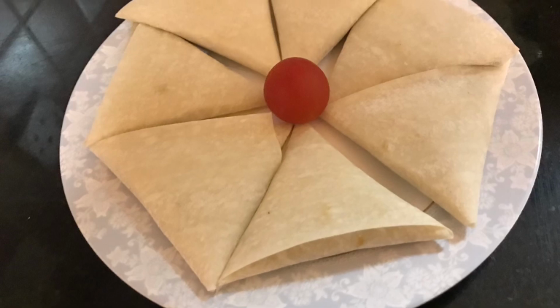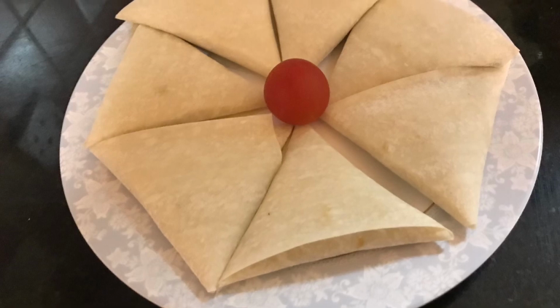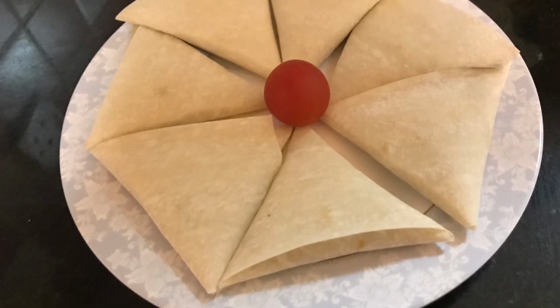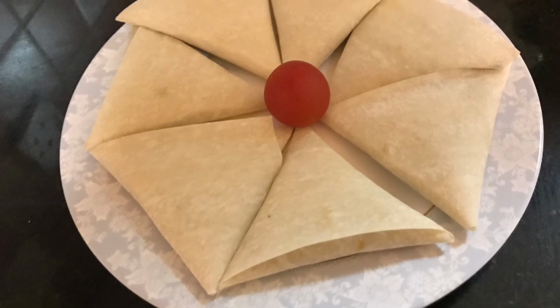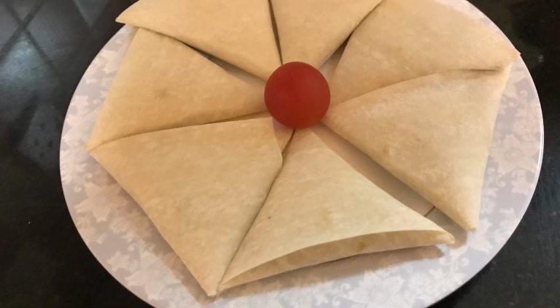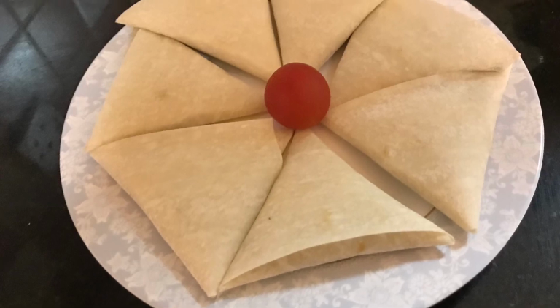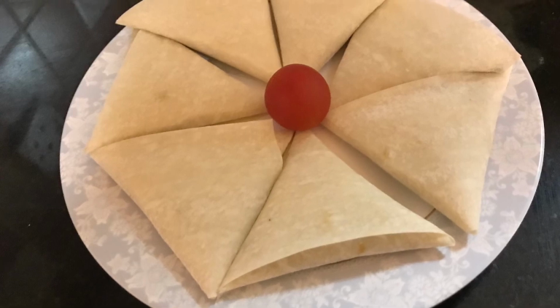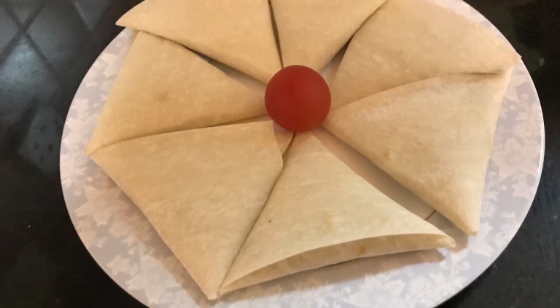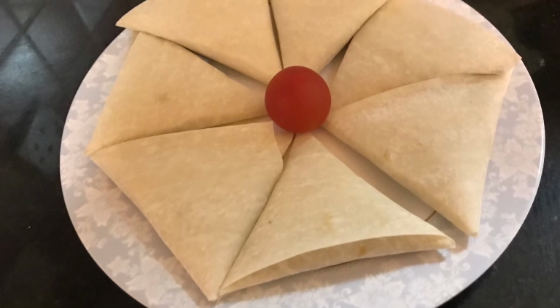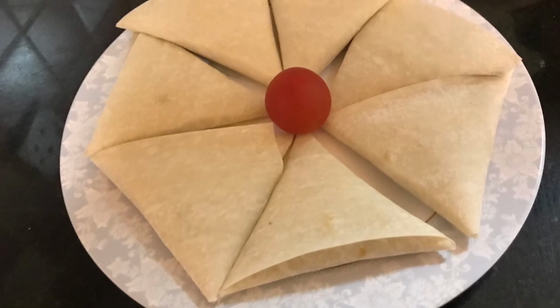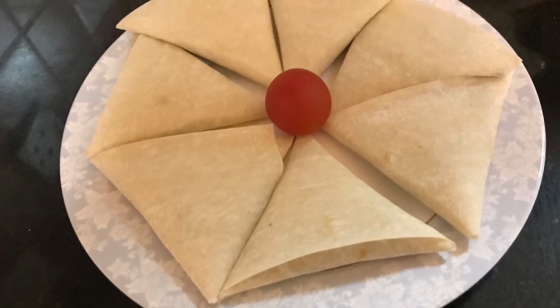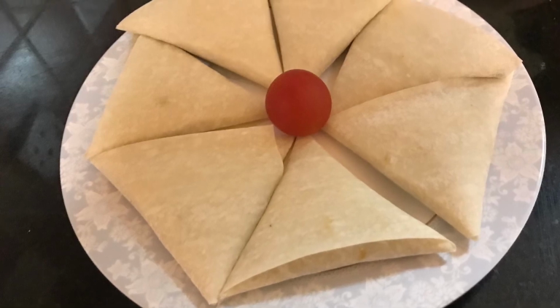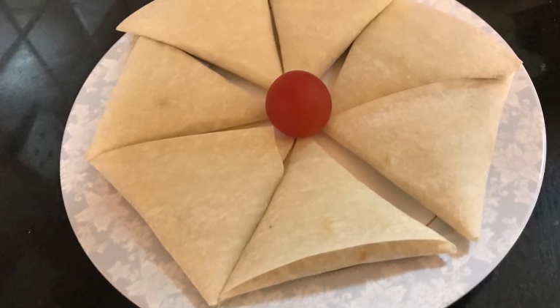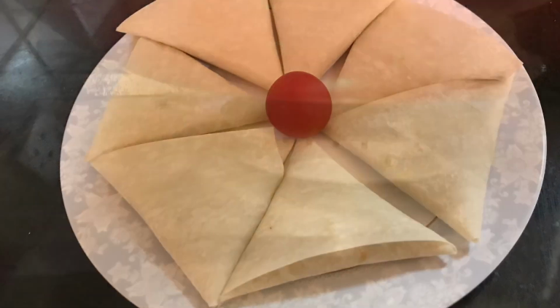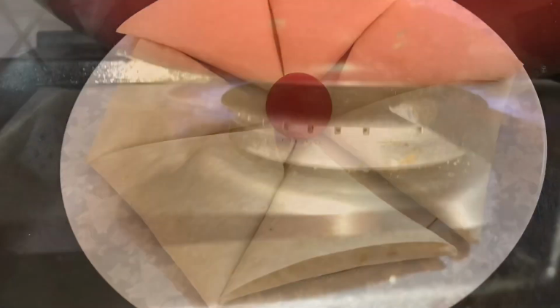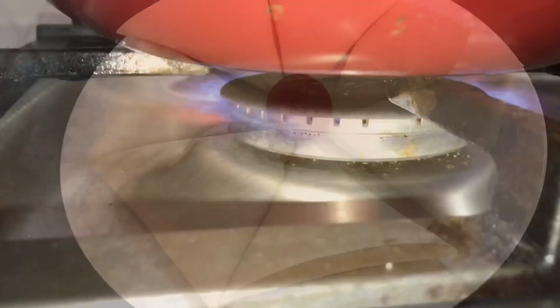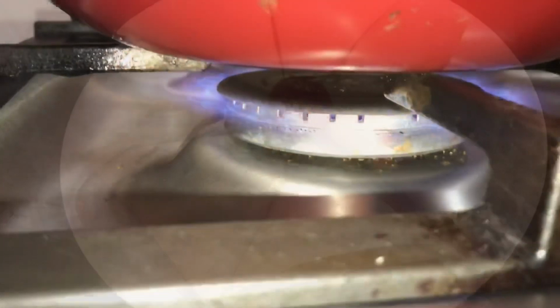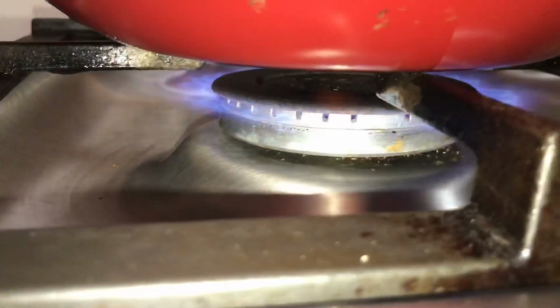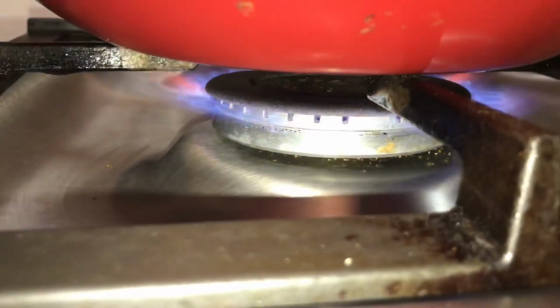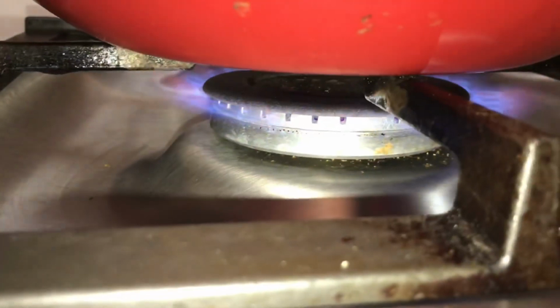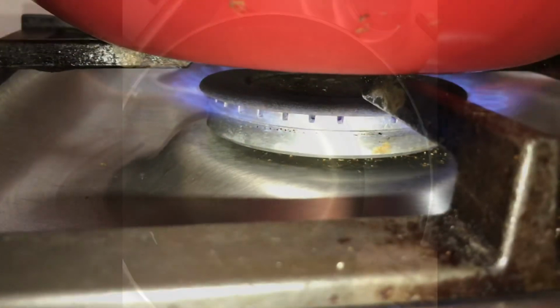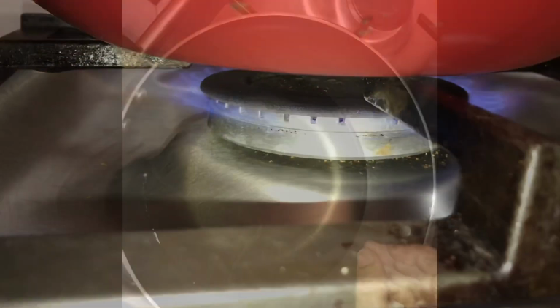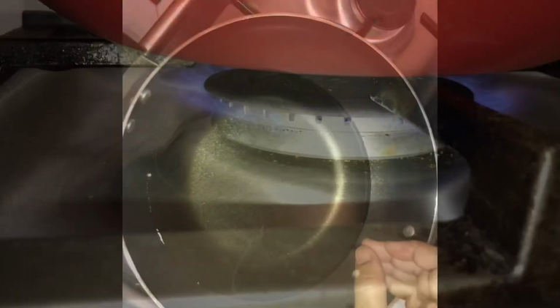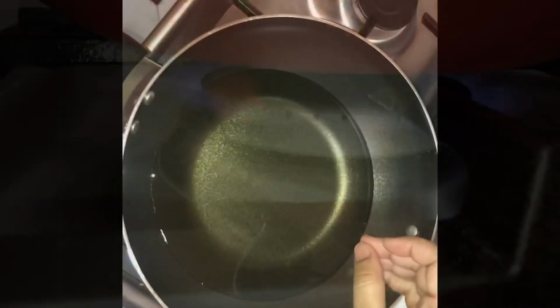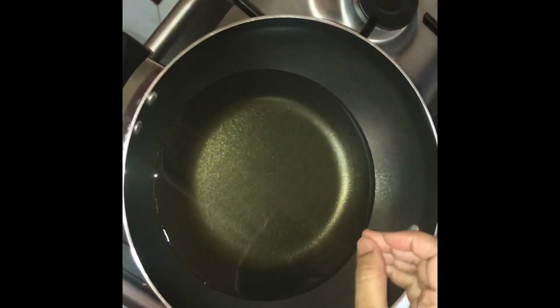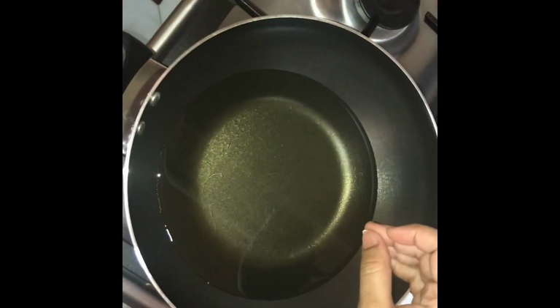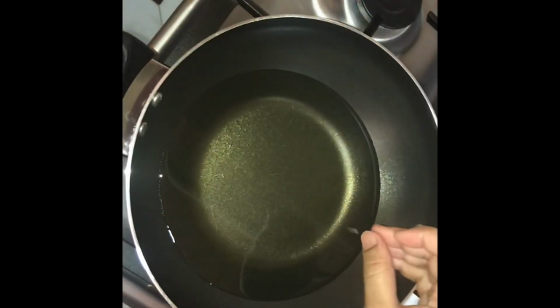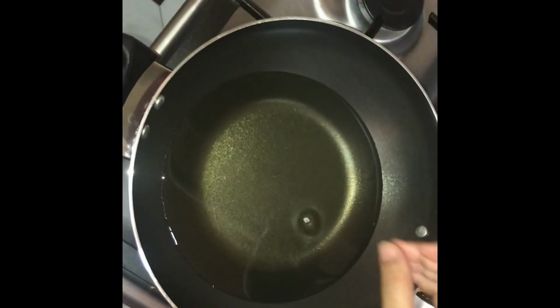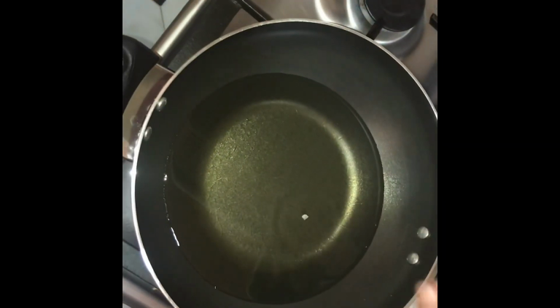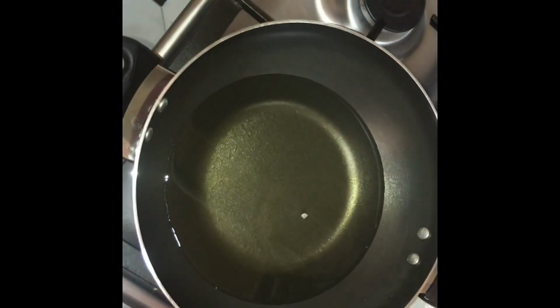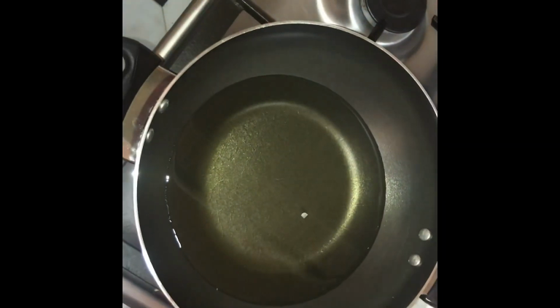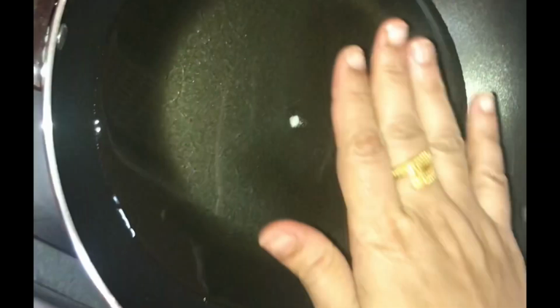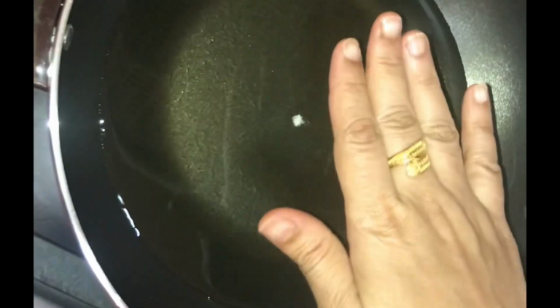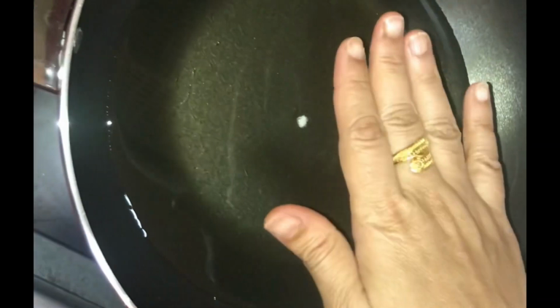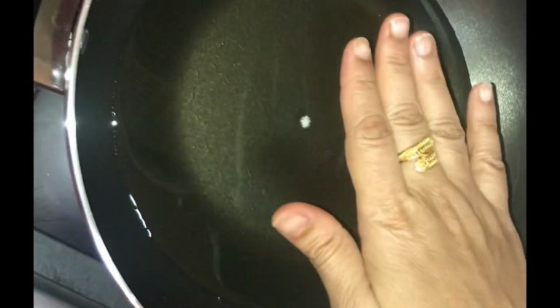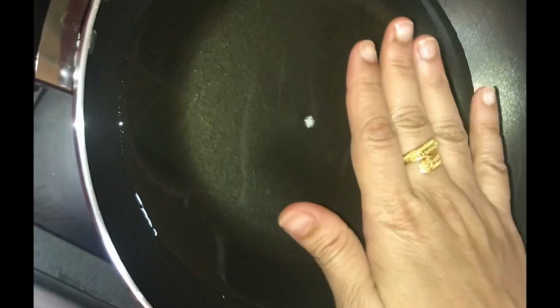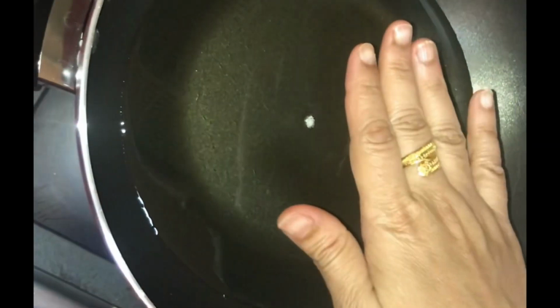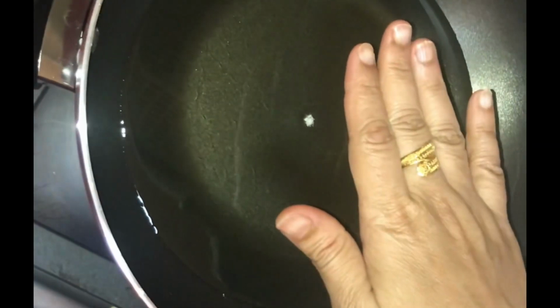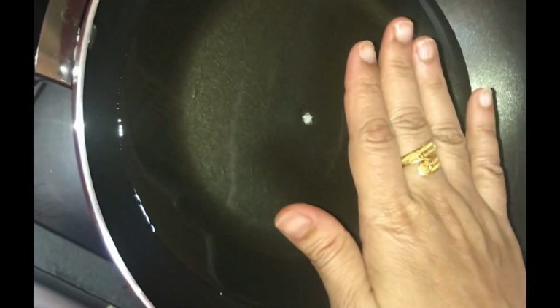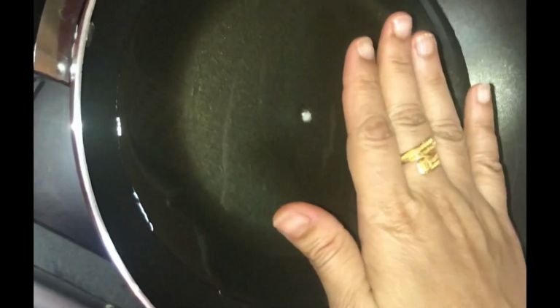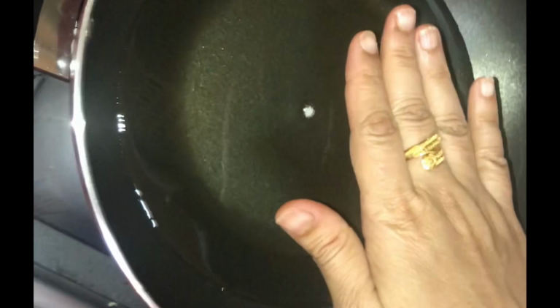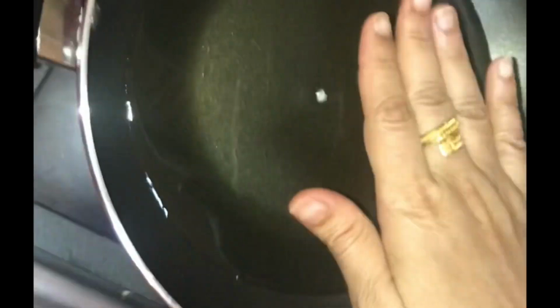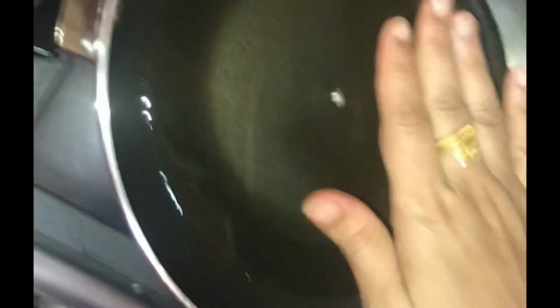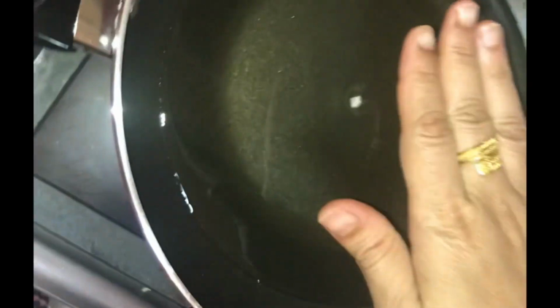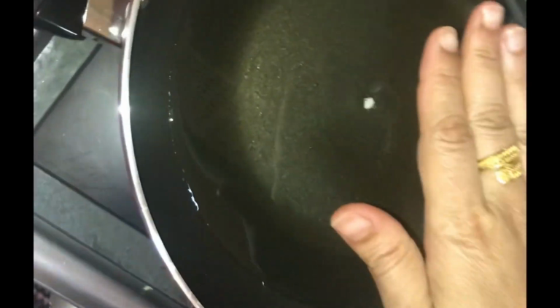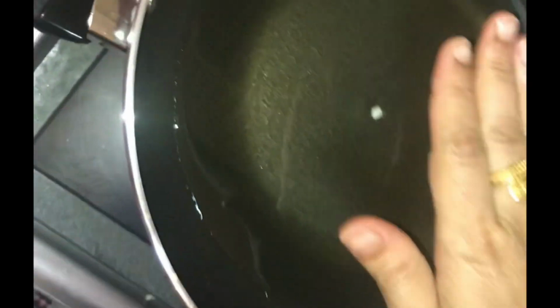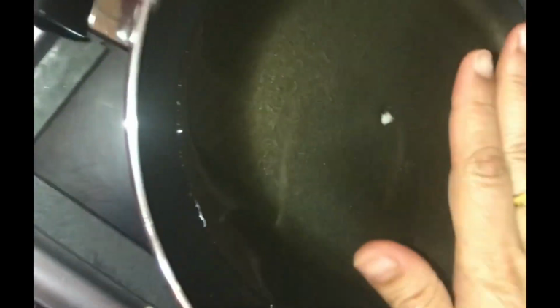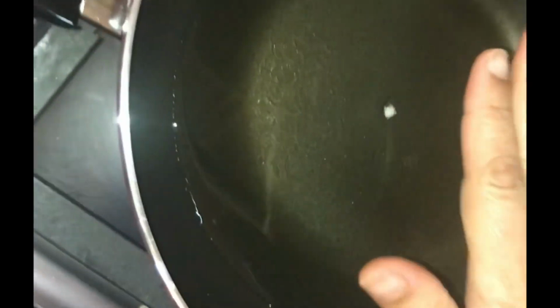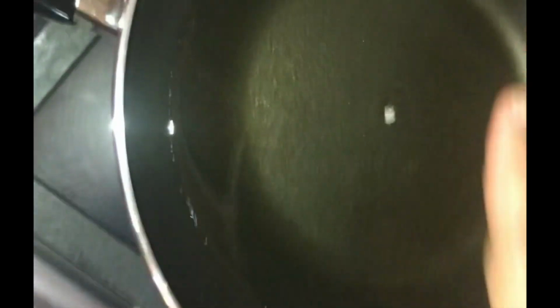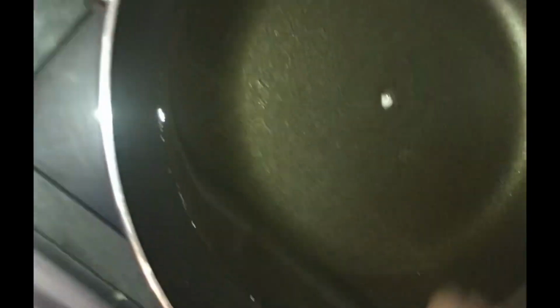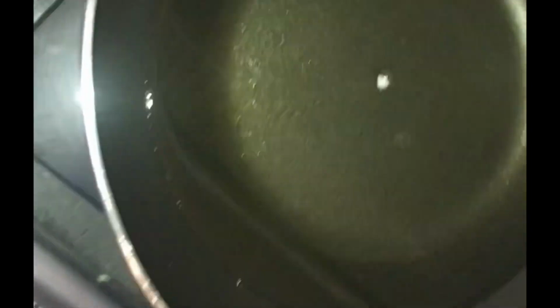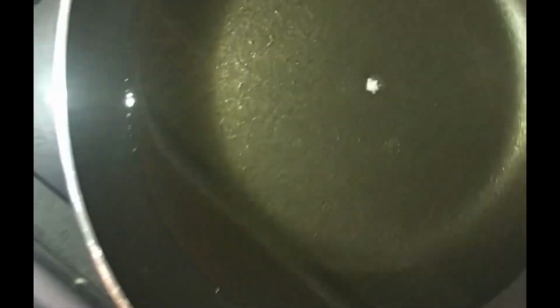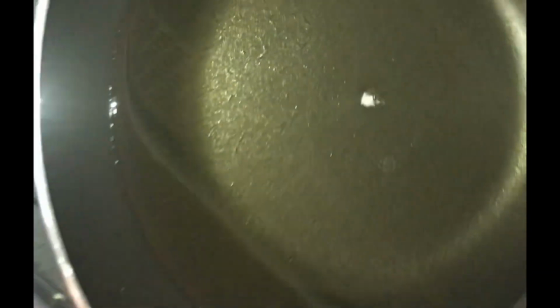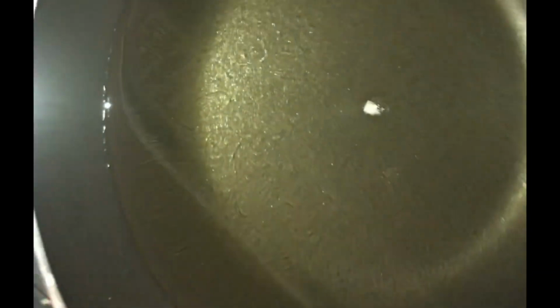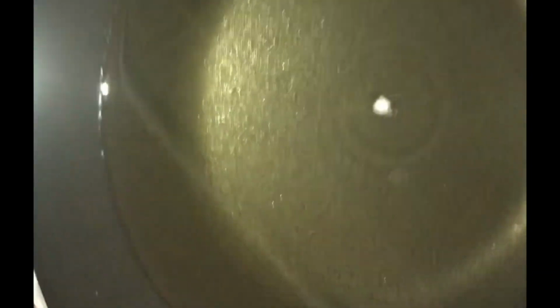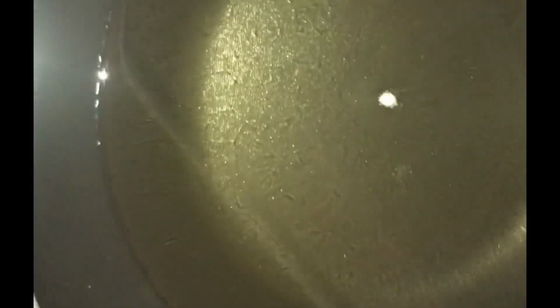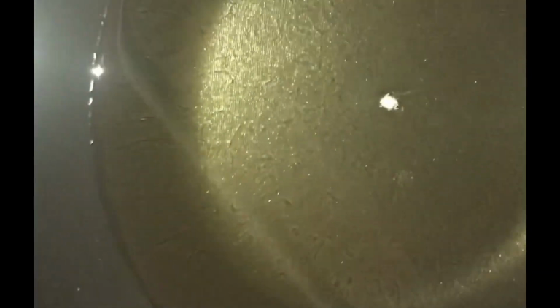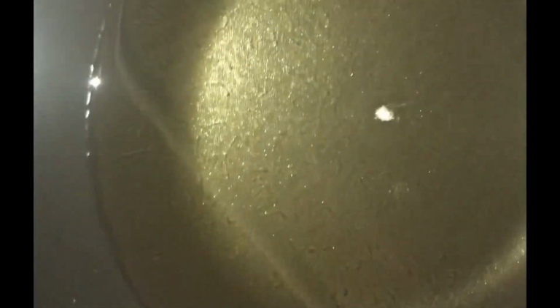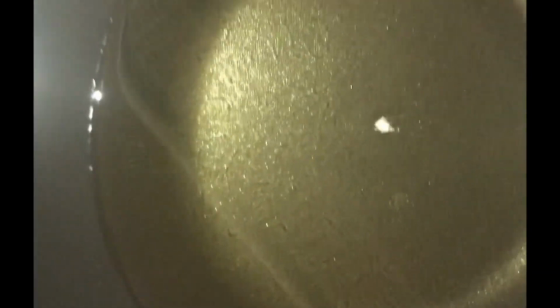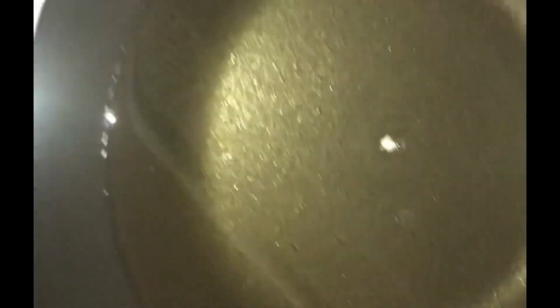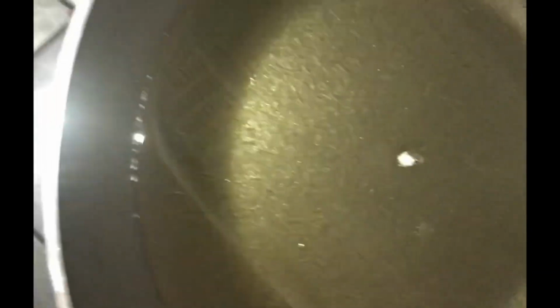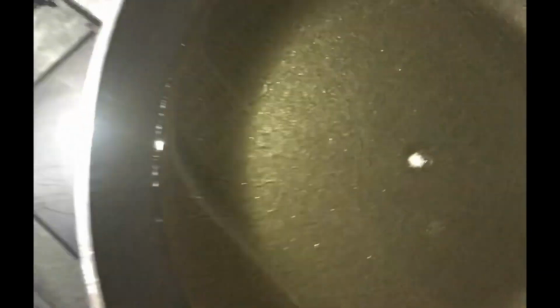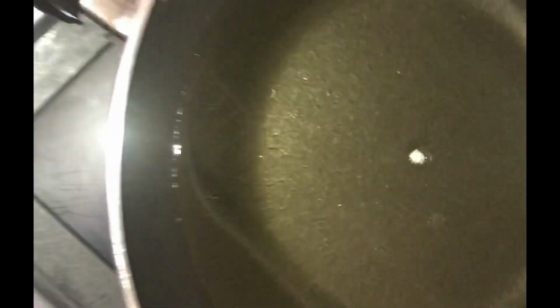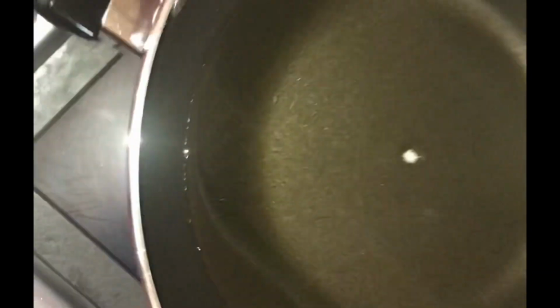If you want, you can store these samosas — just freeze them in an airtight container and keep them in the freezer.